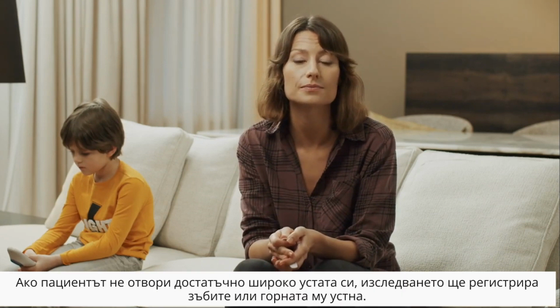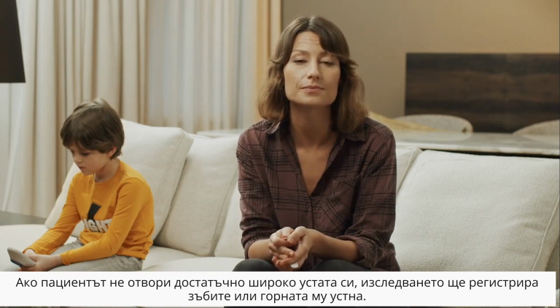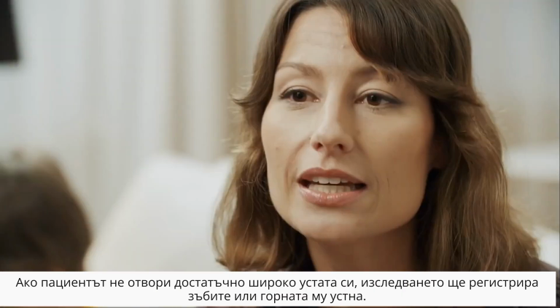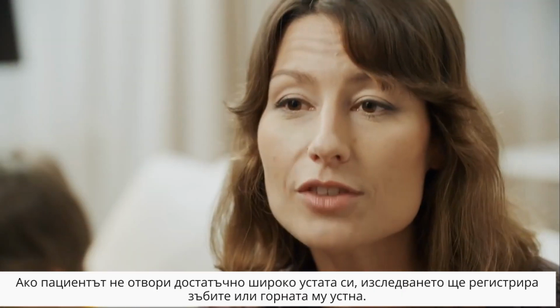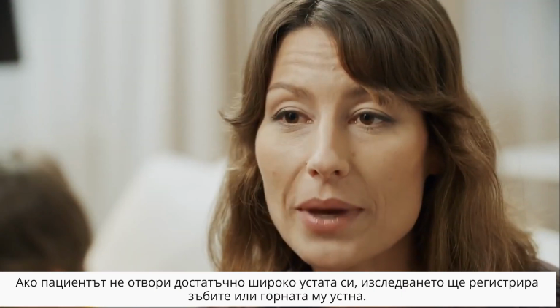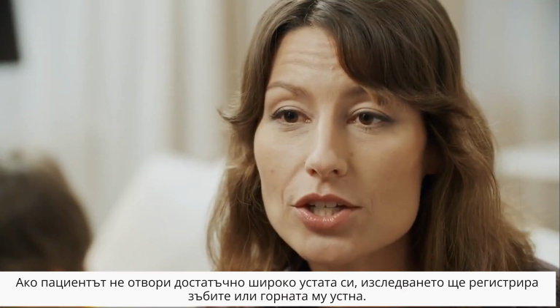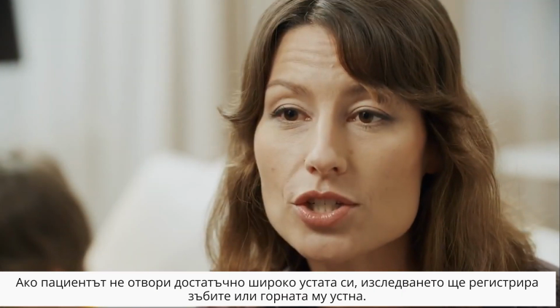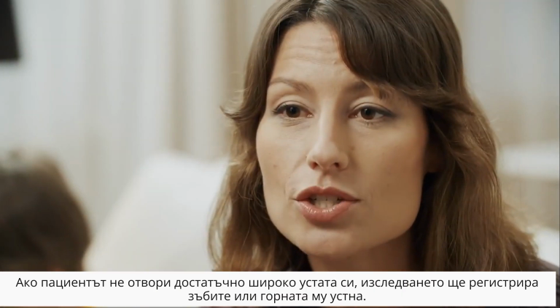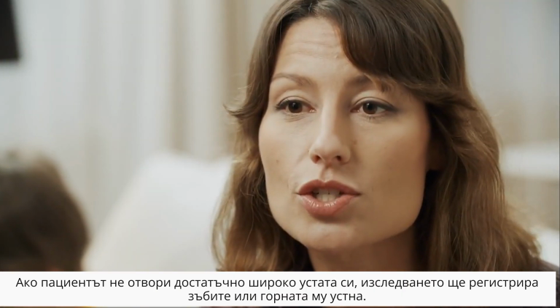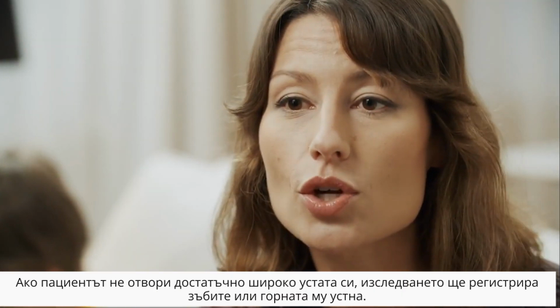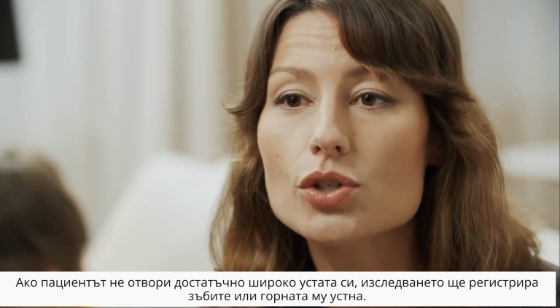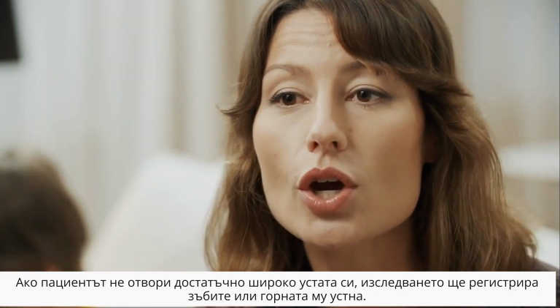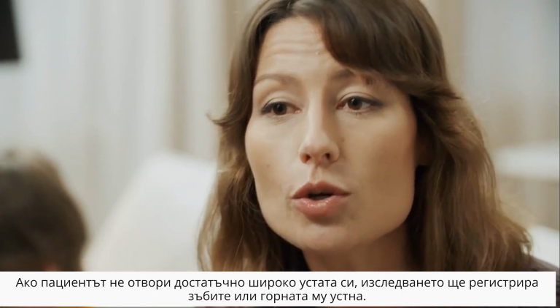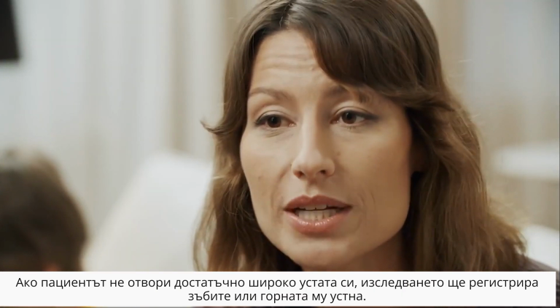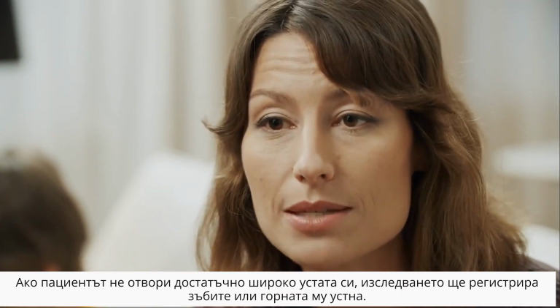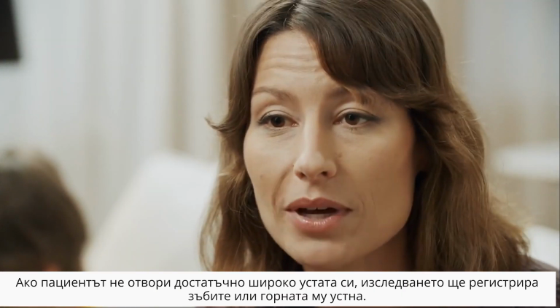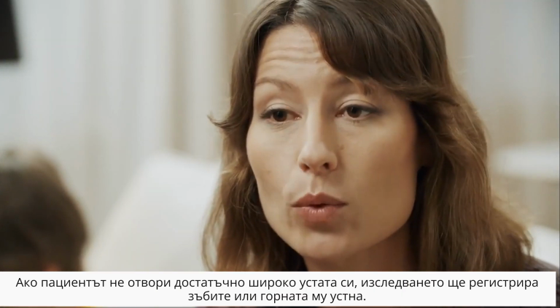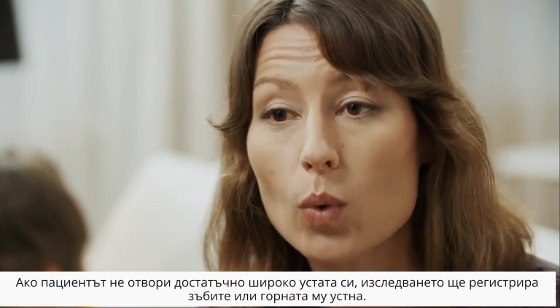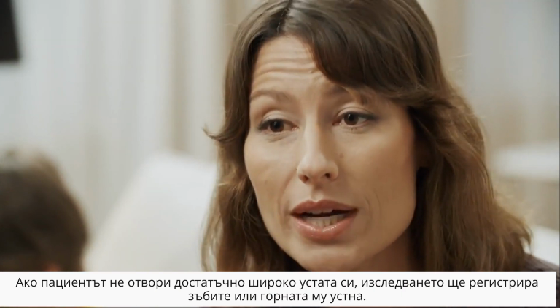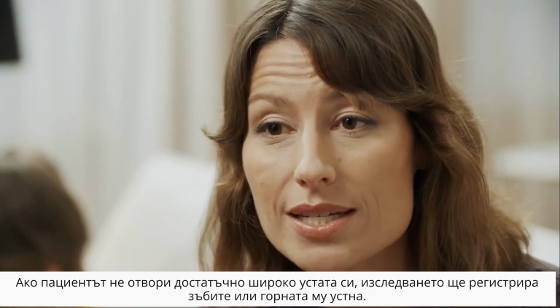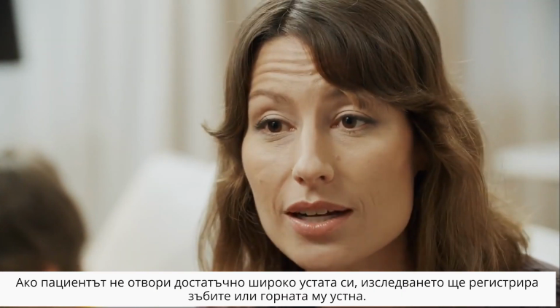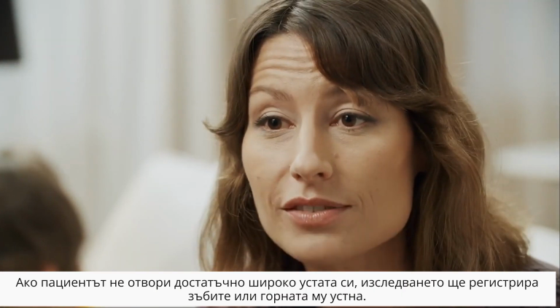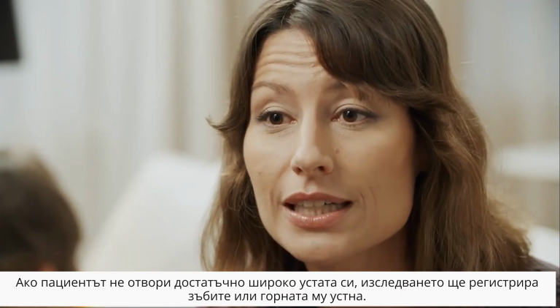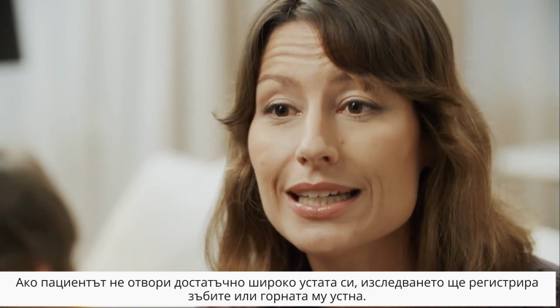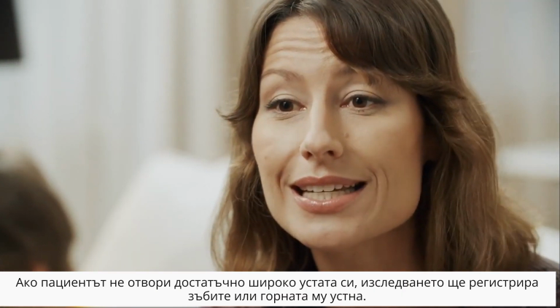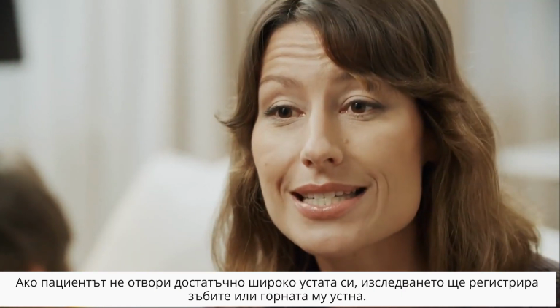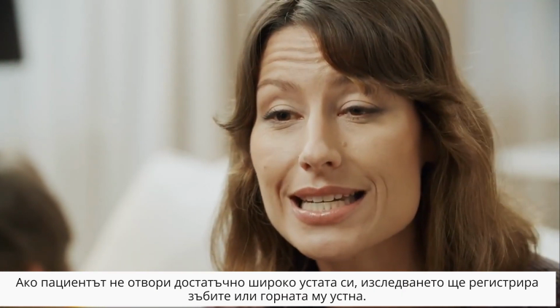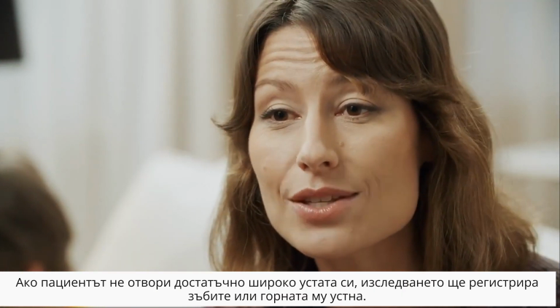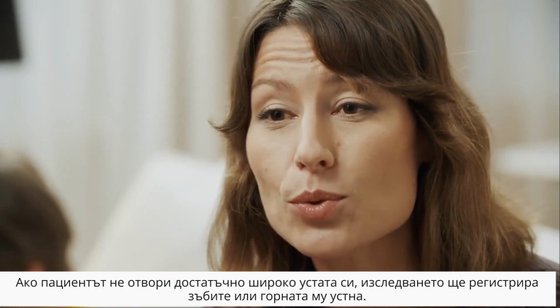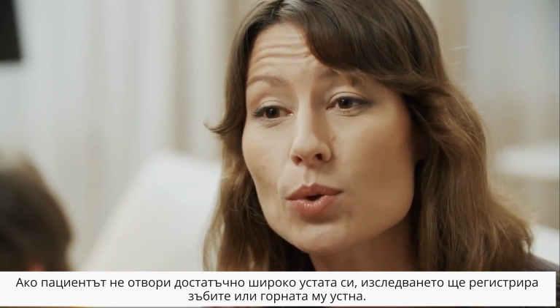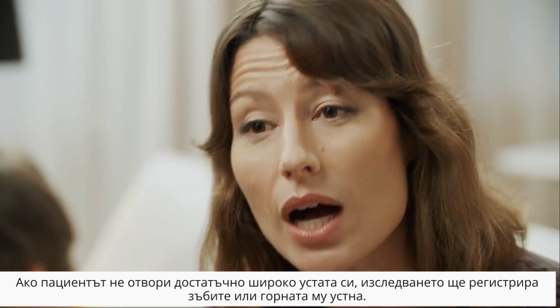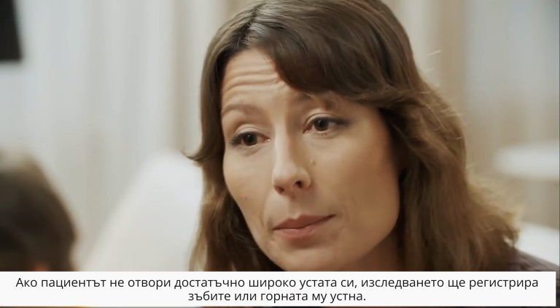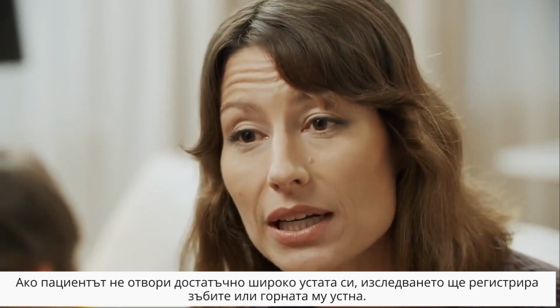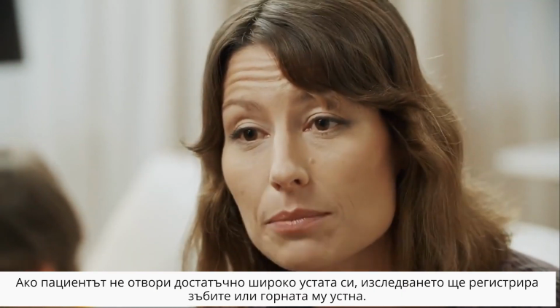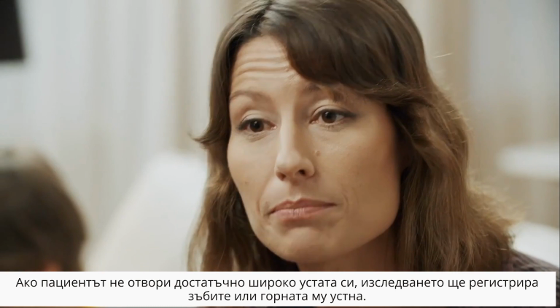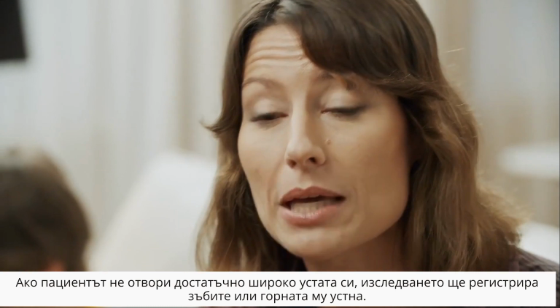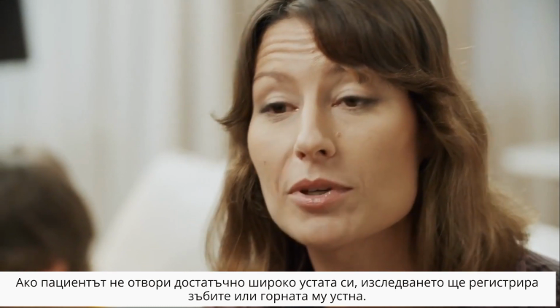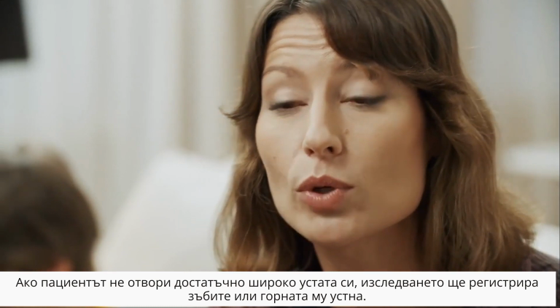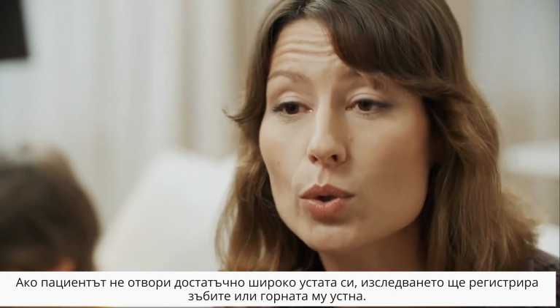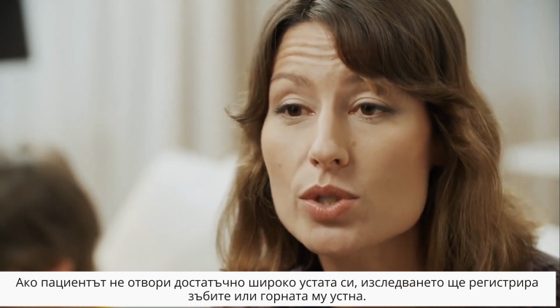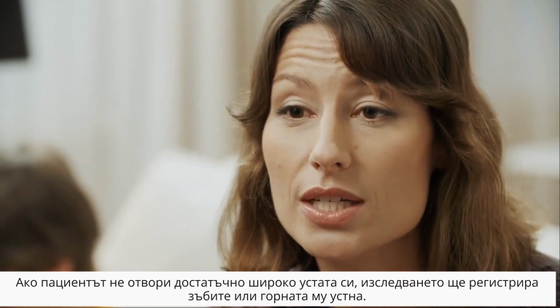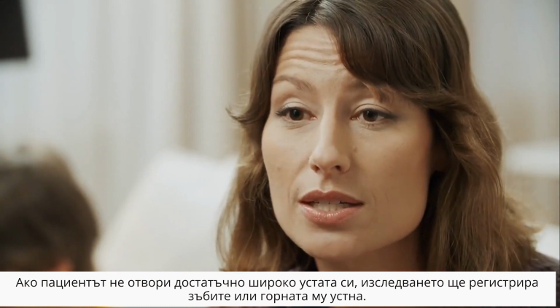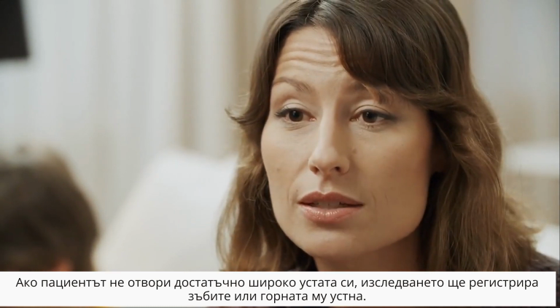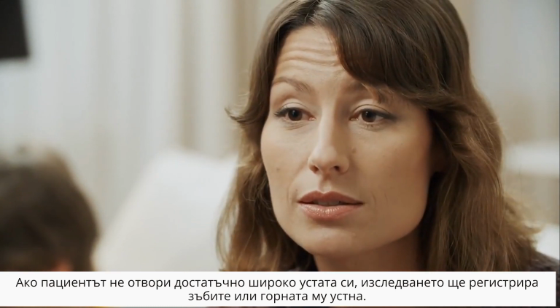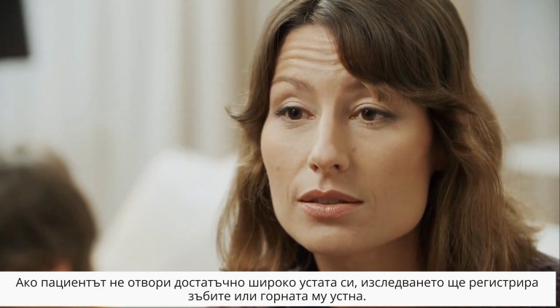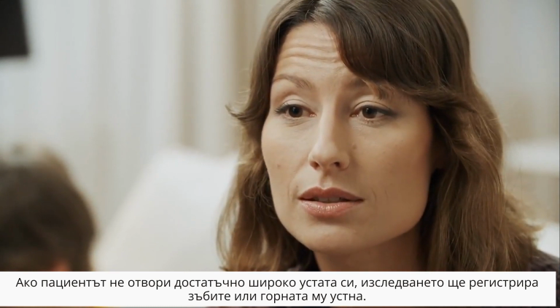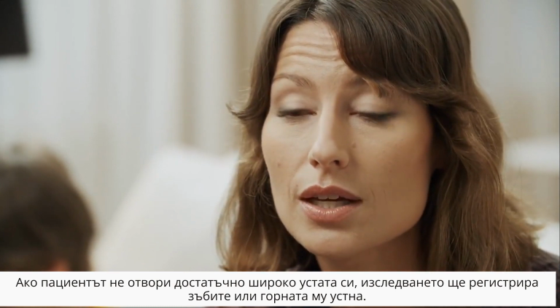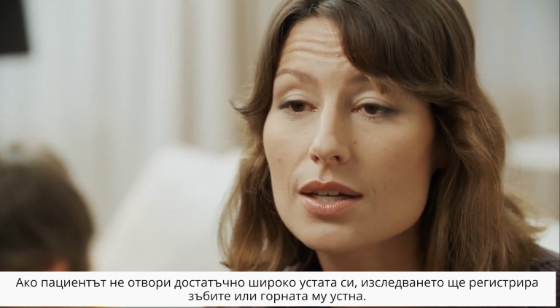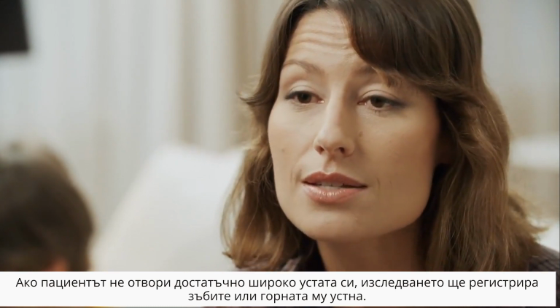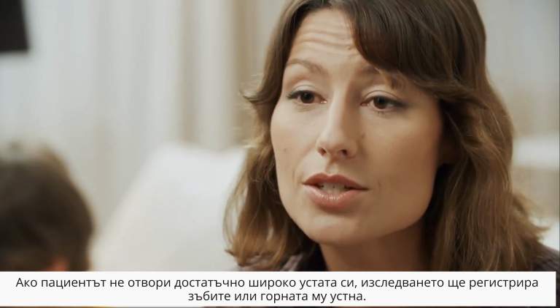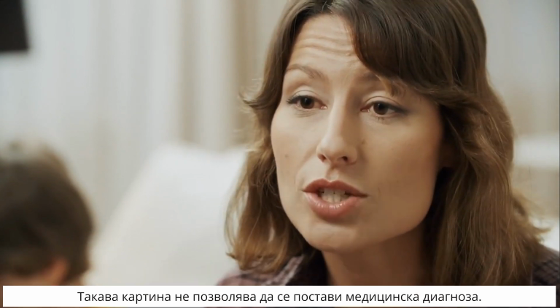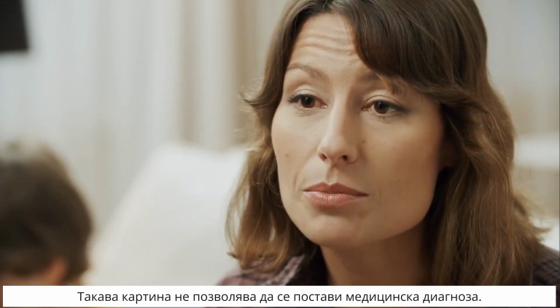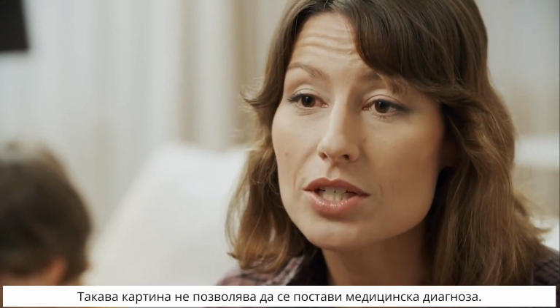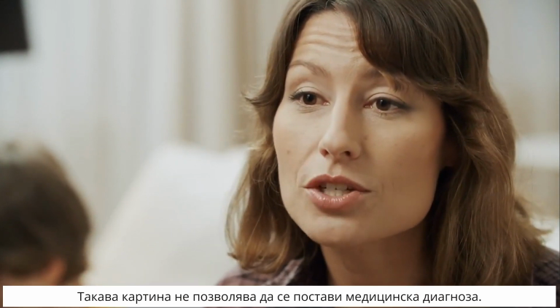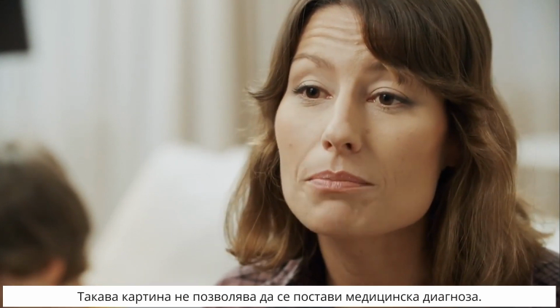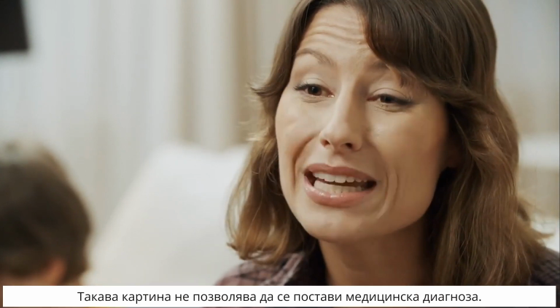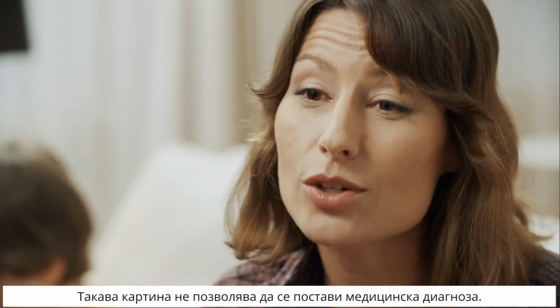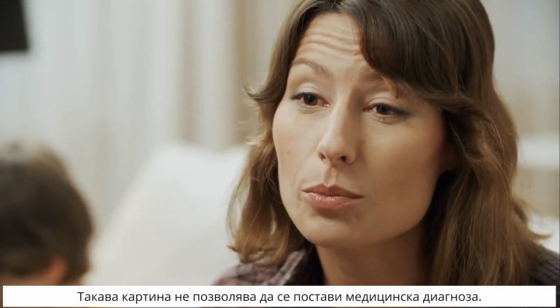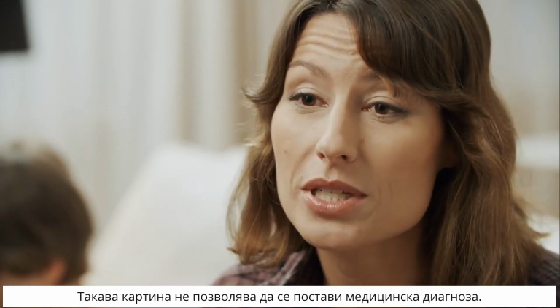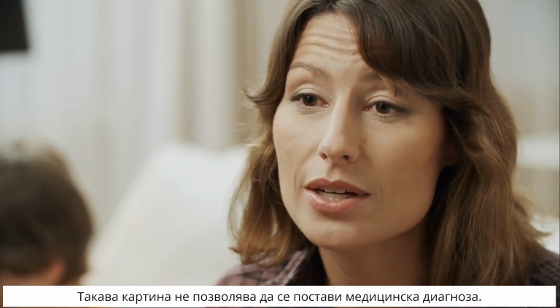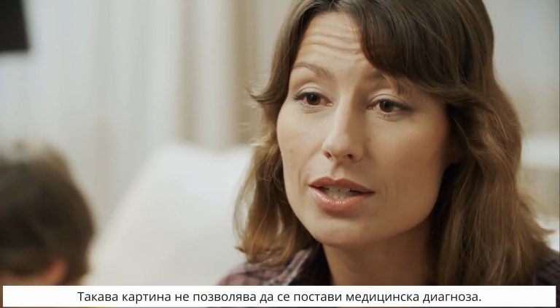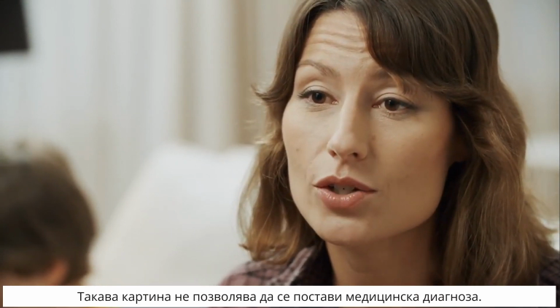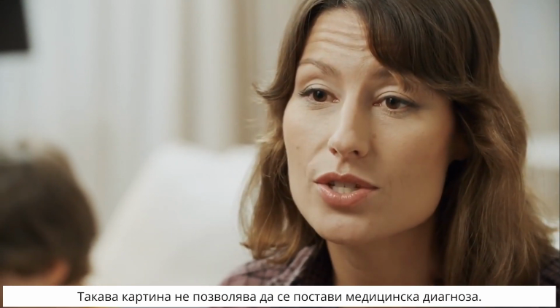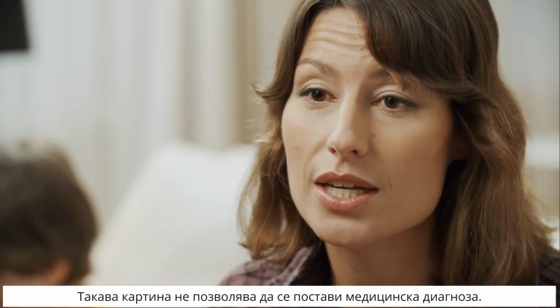If the patient does not open his mouth wide enough, his teeth or upper lip may be recorded. Such an image may not be diagnostic.